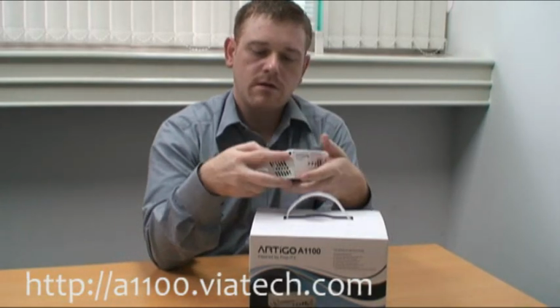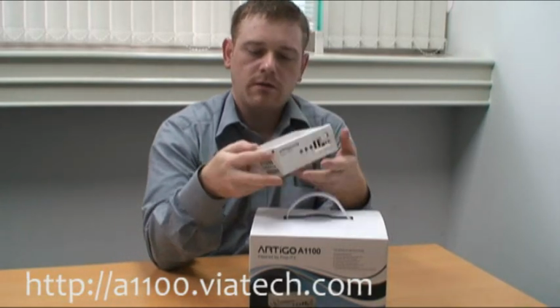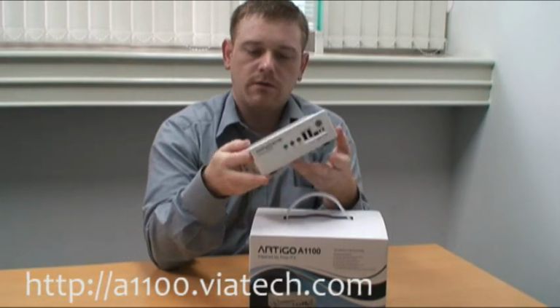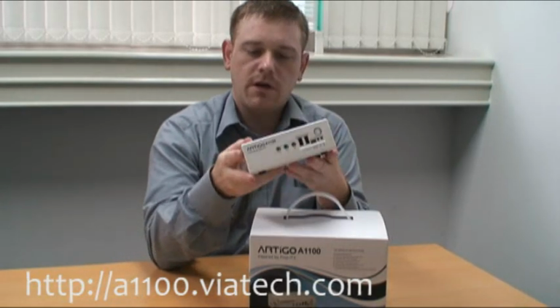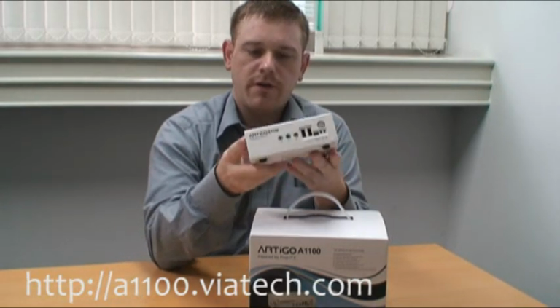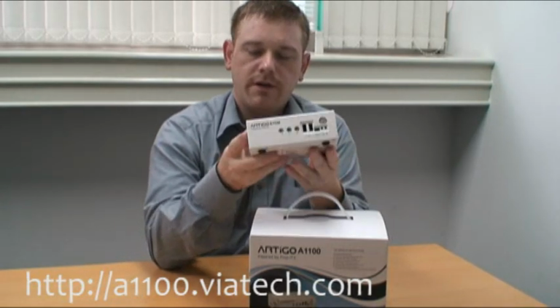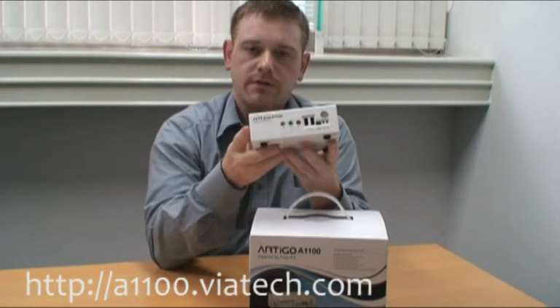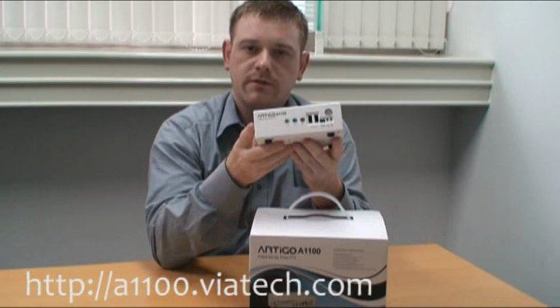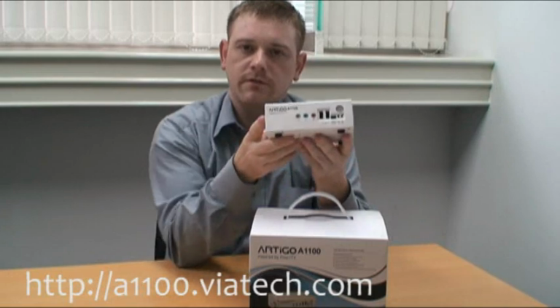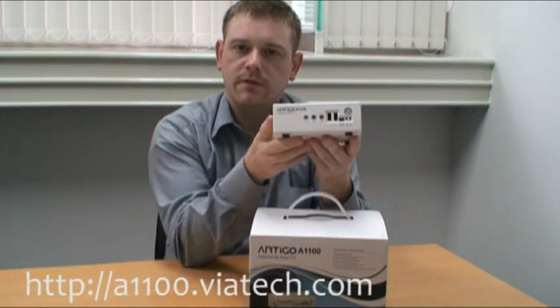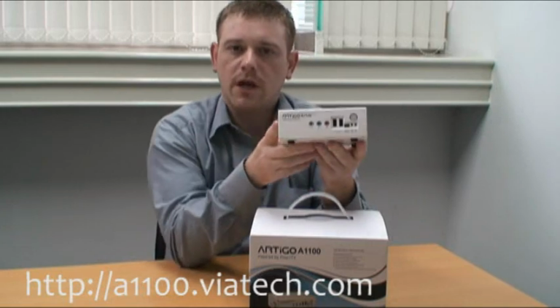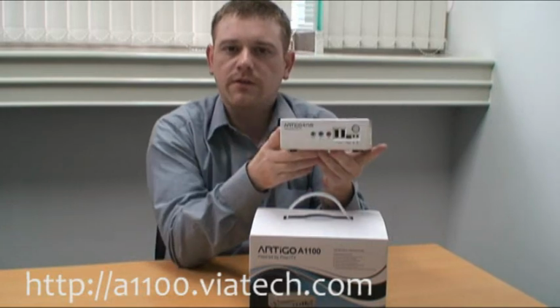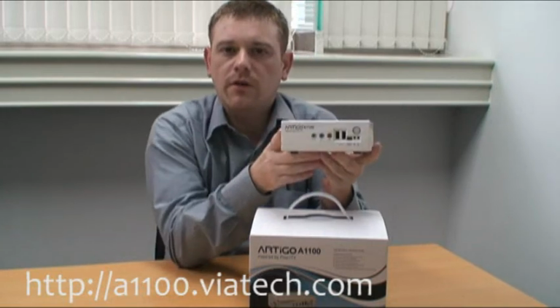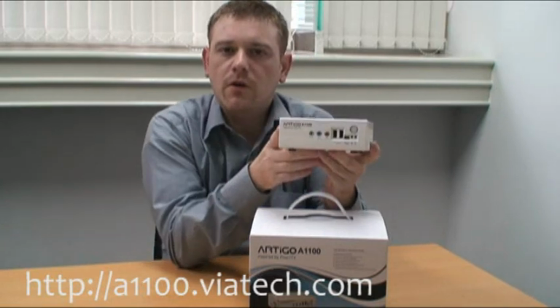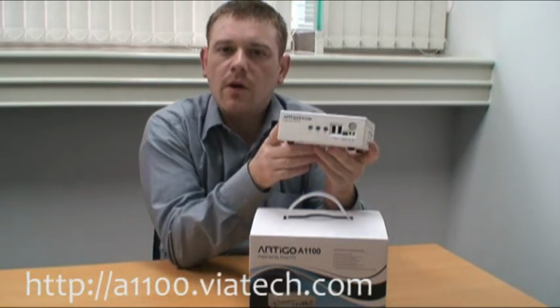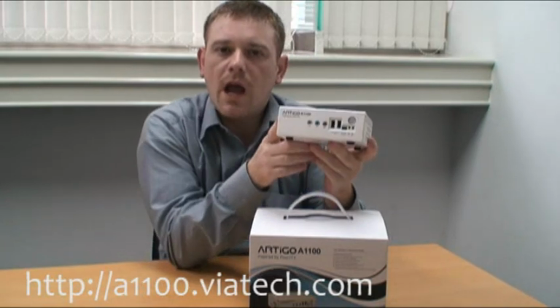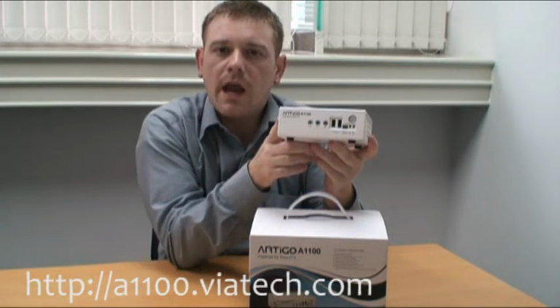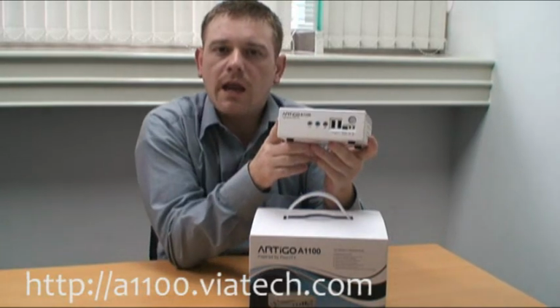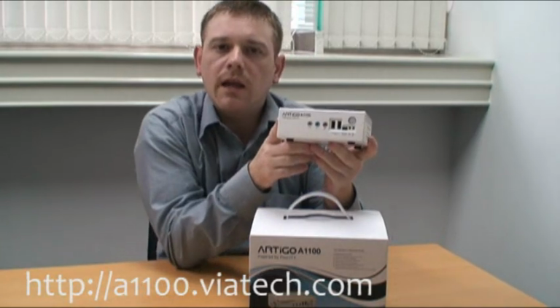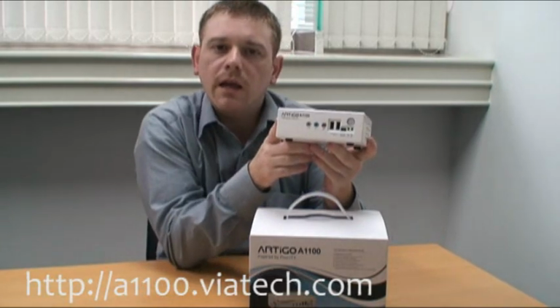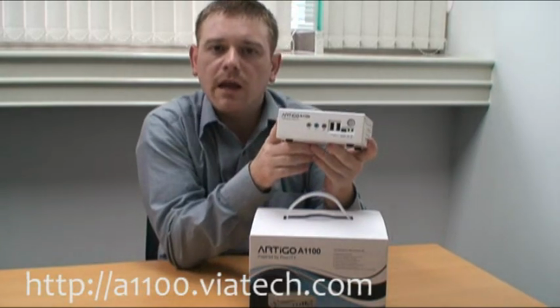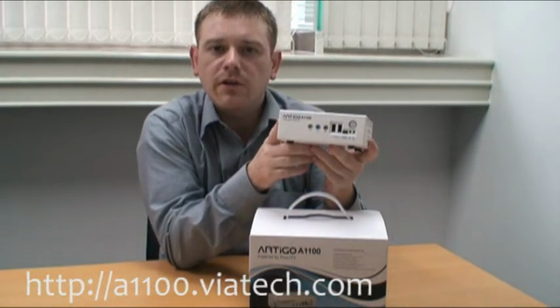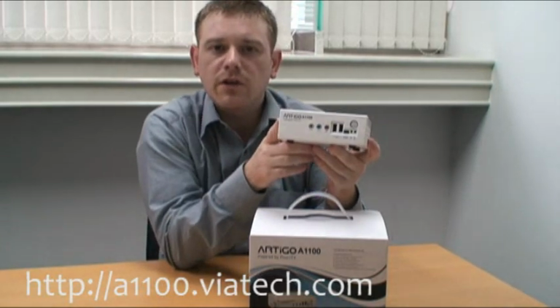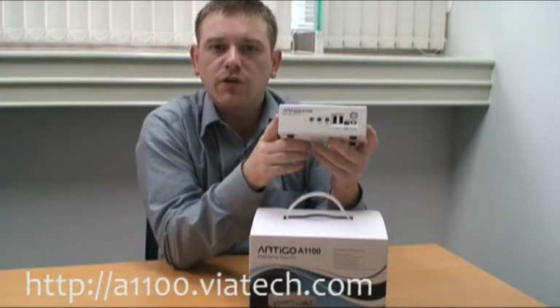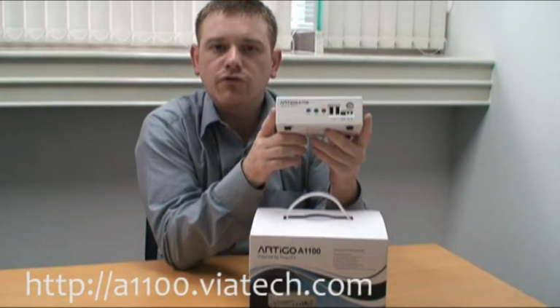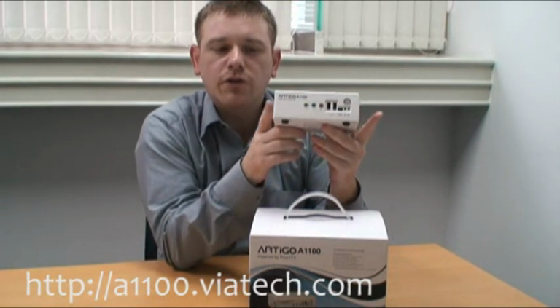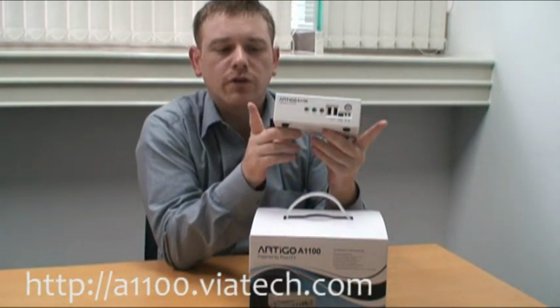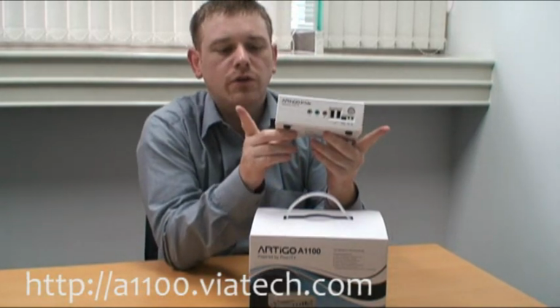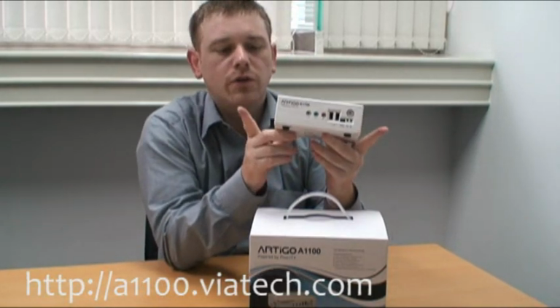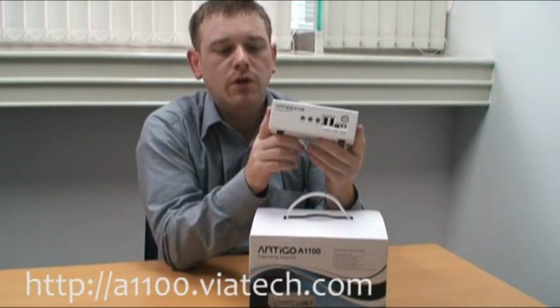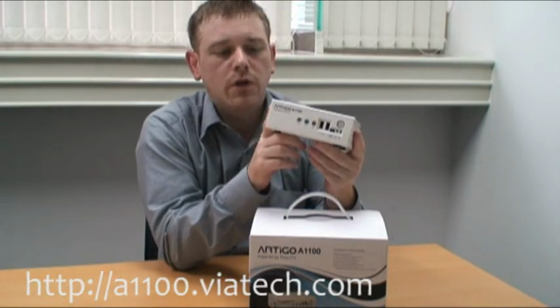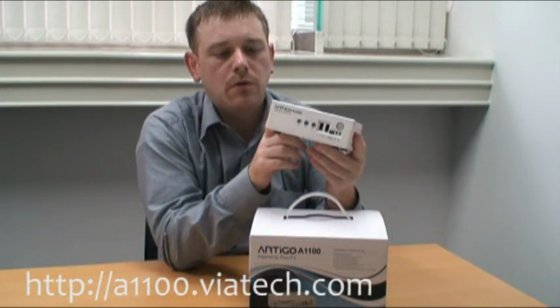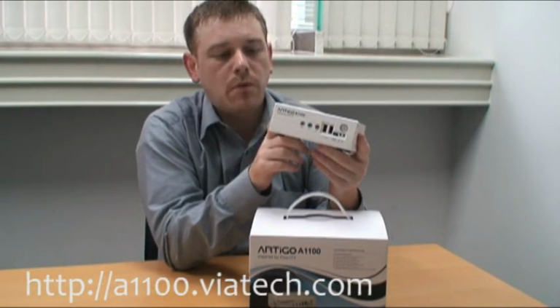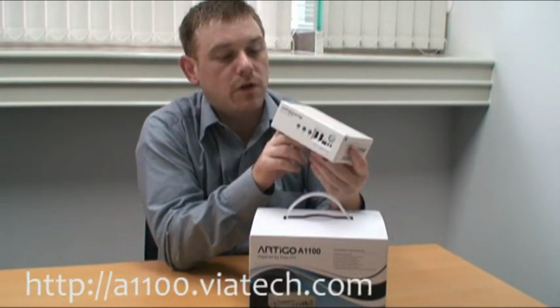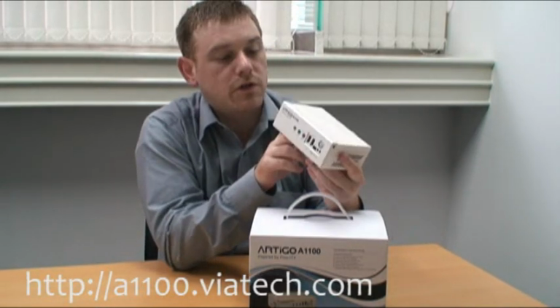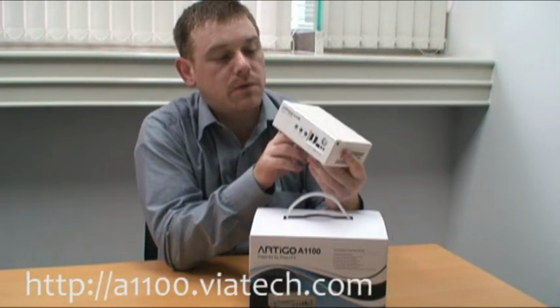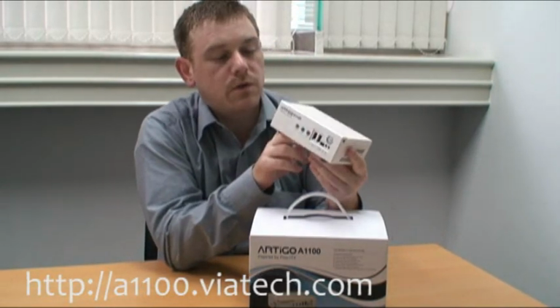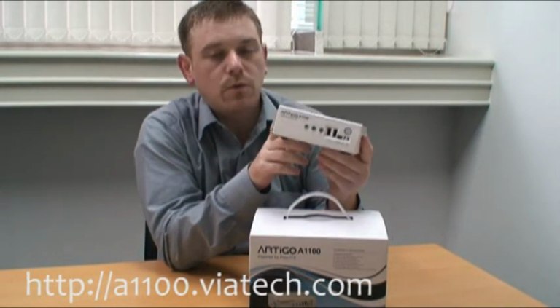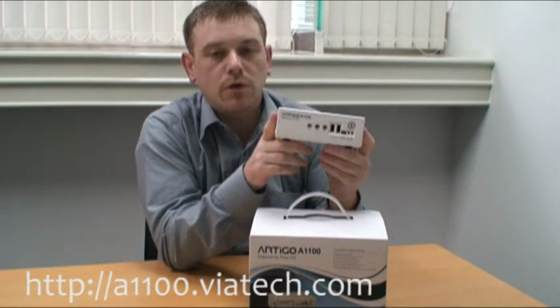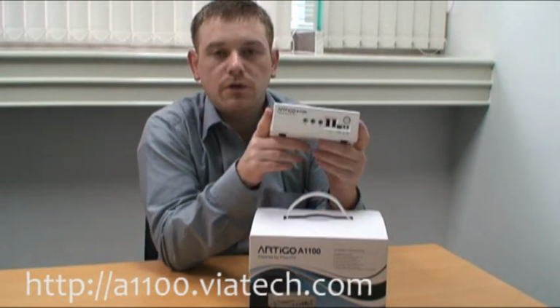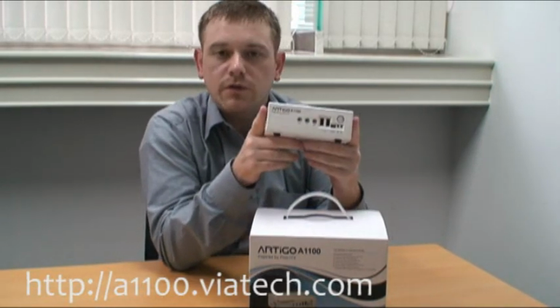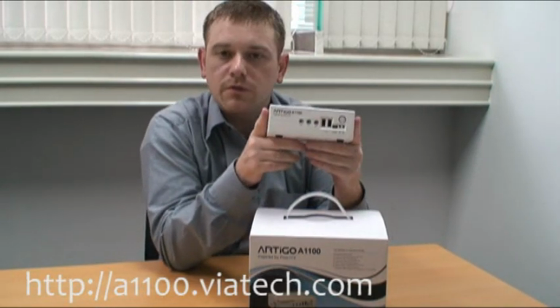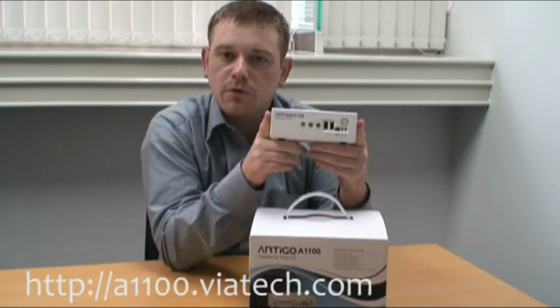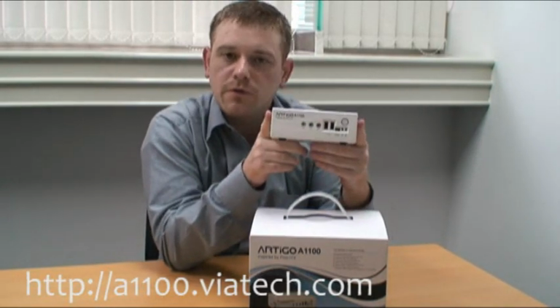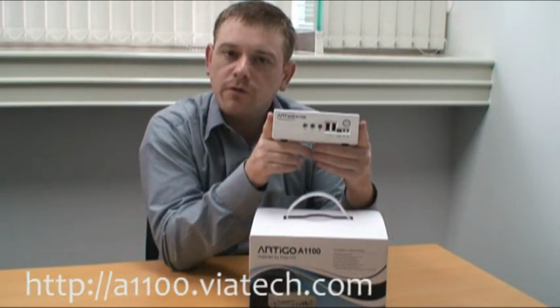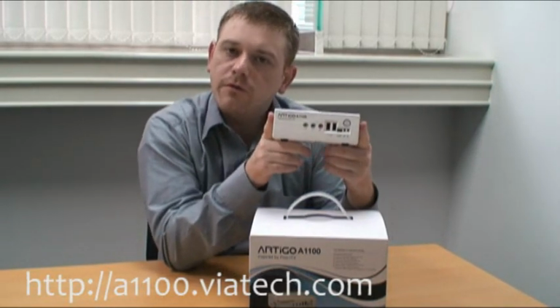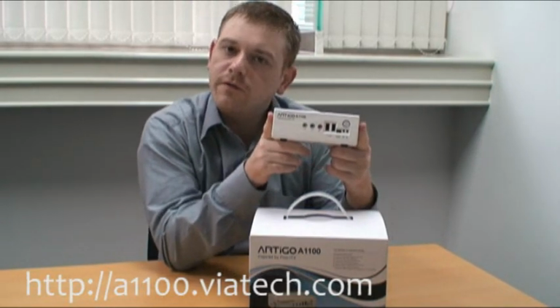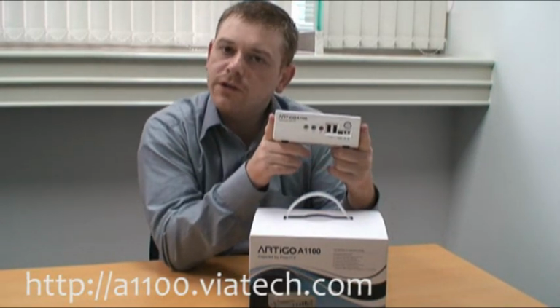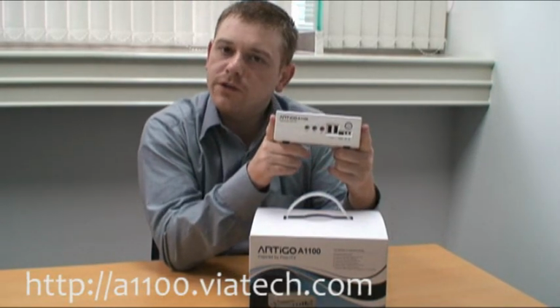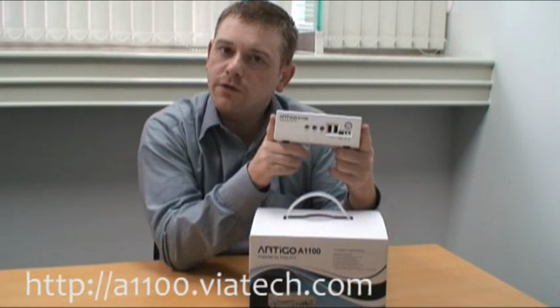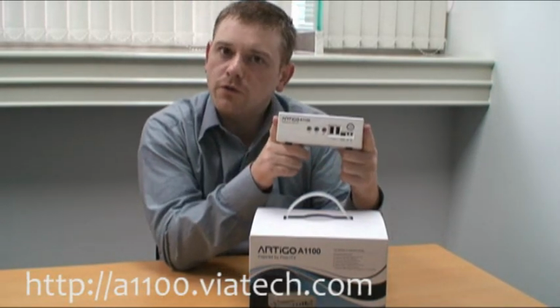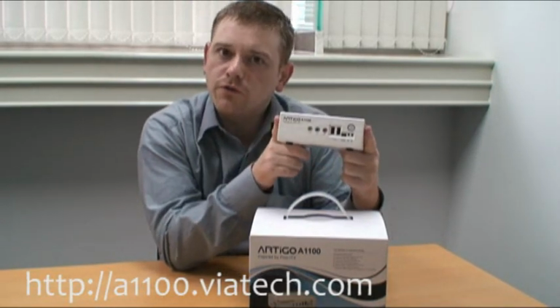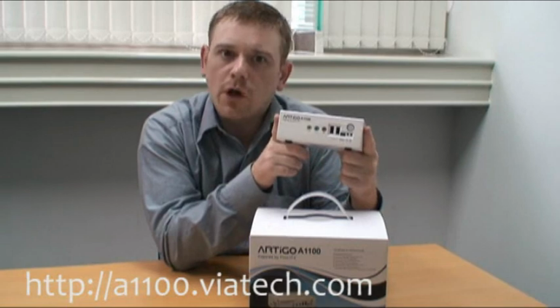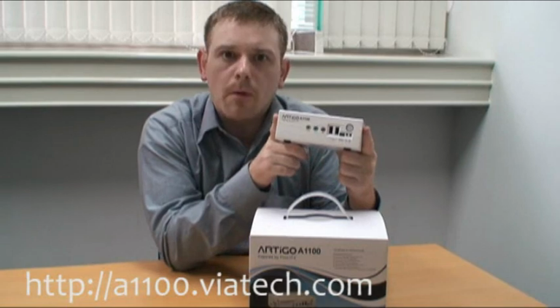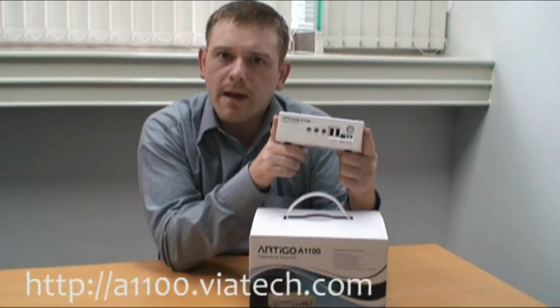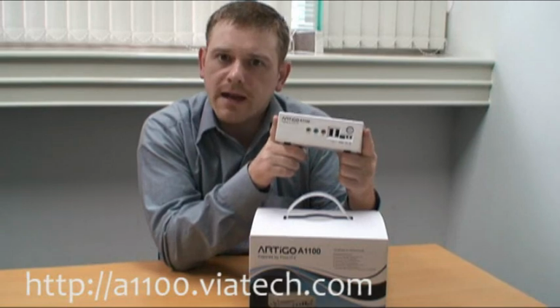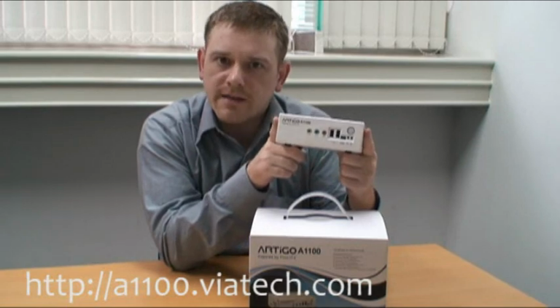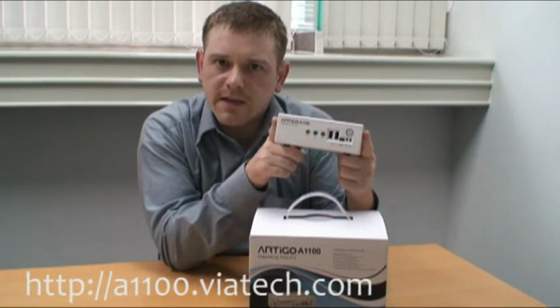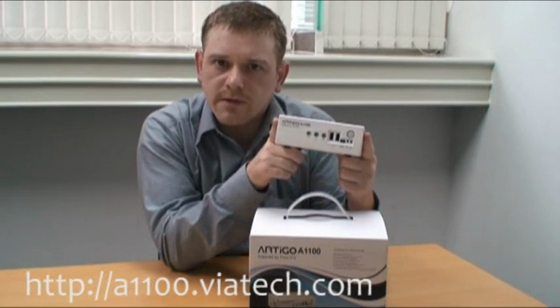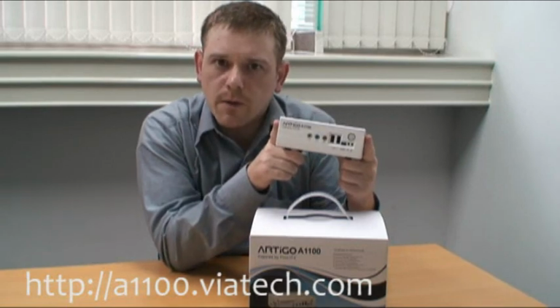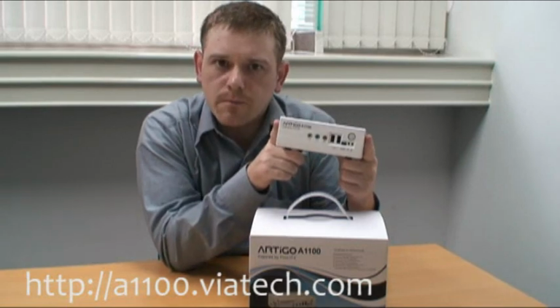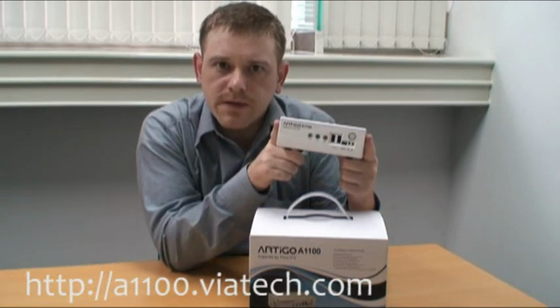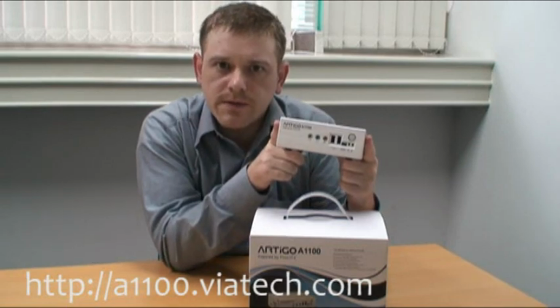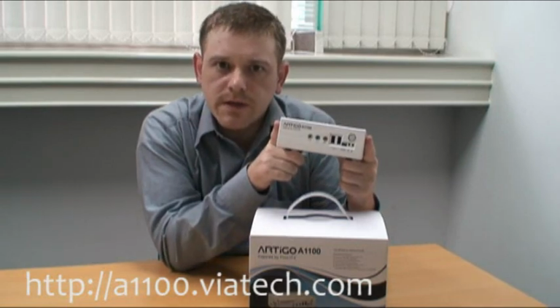So here he is — the Artigo A1100, possibly the world's most full-featured ultra compact desktop PC.